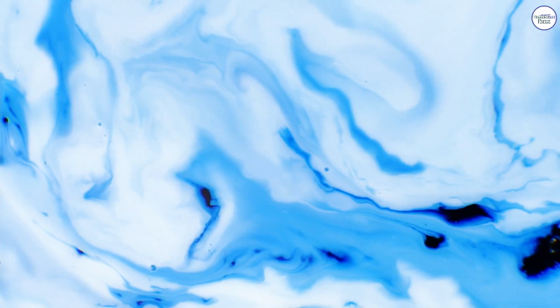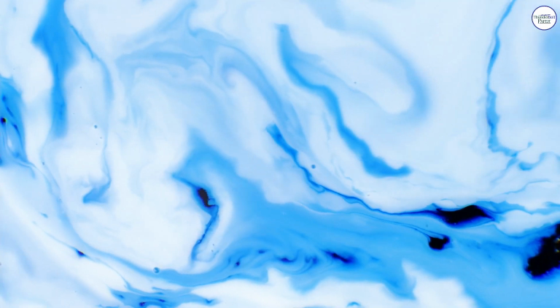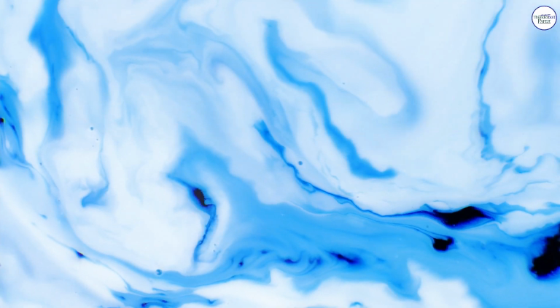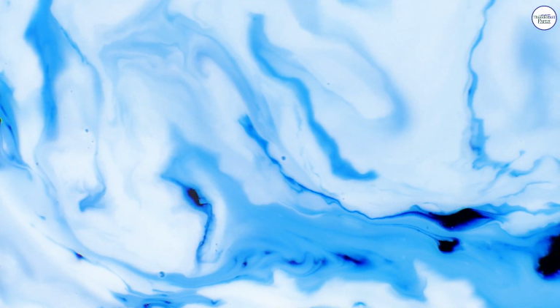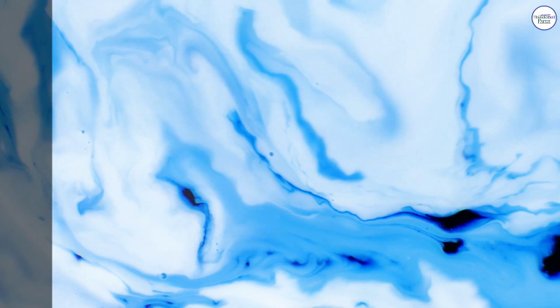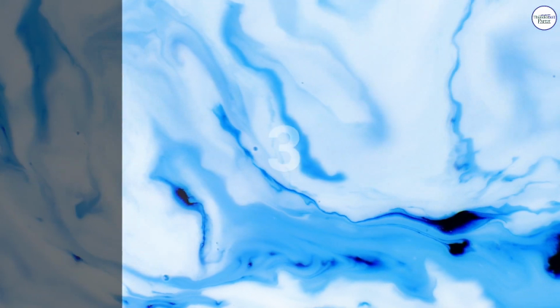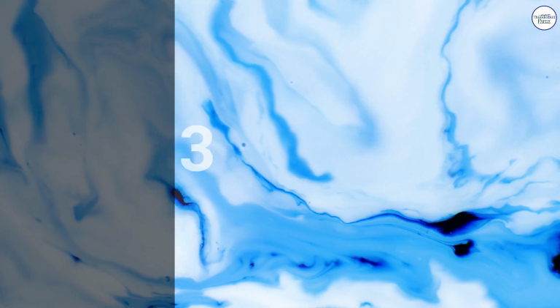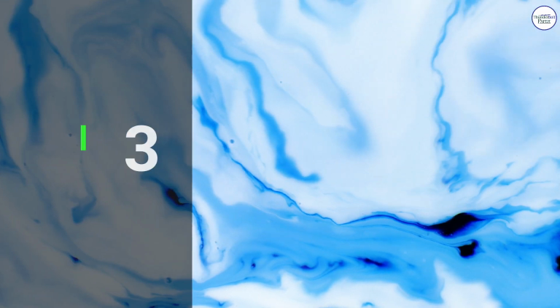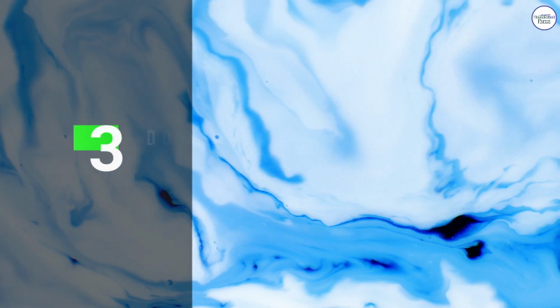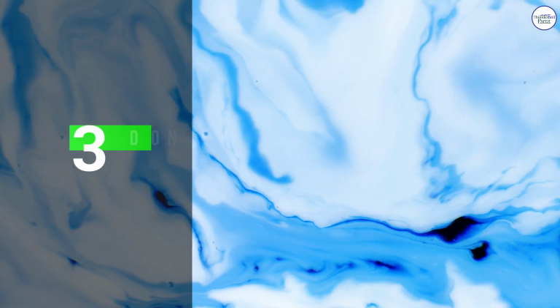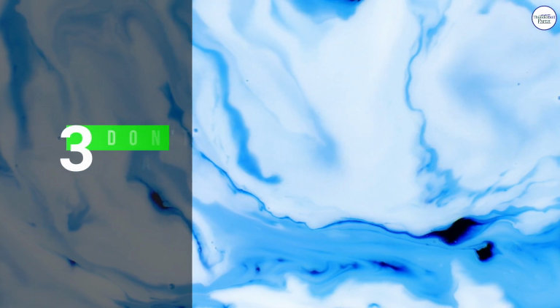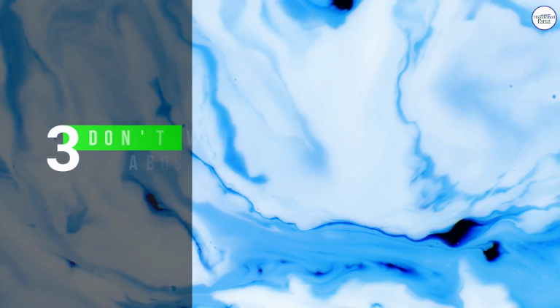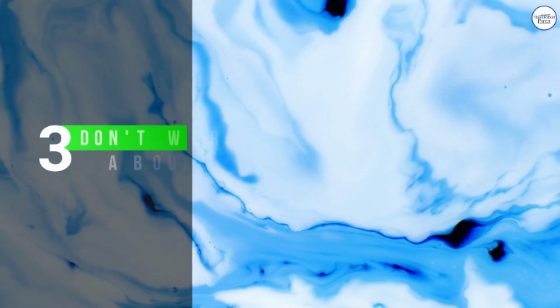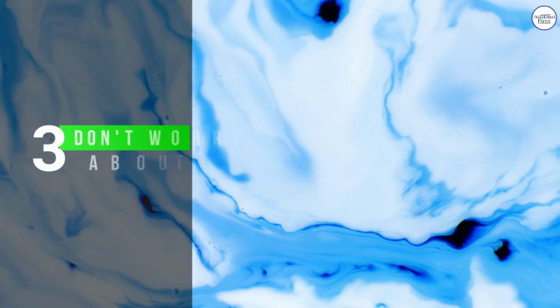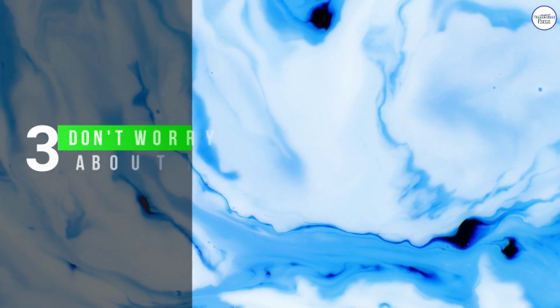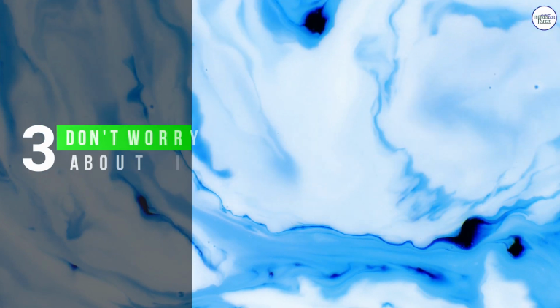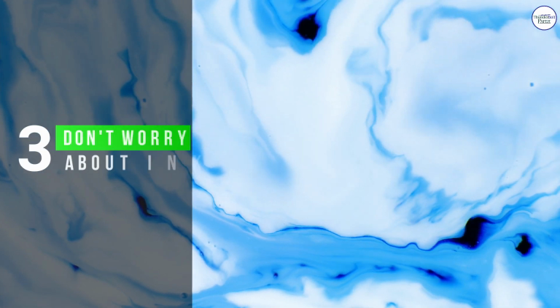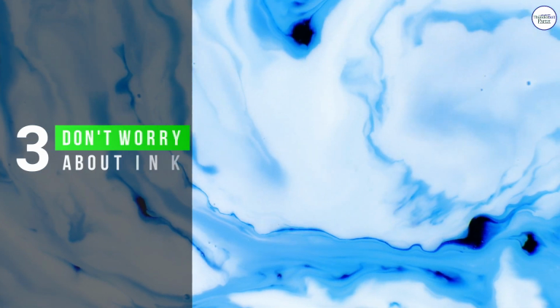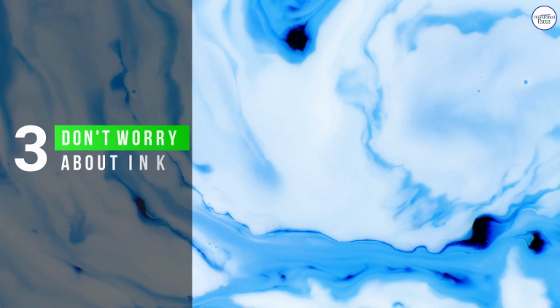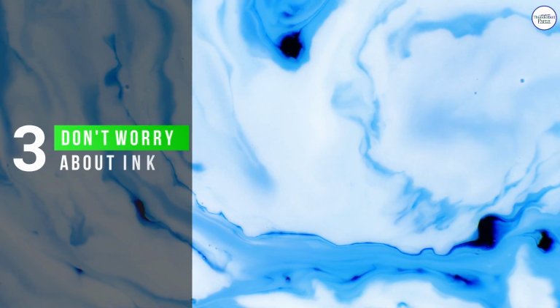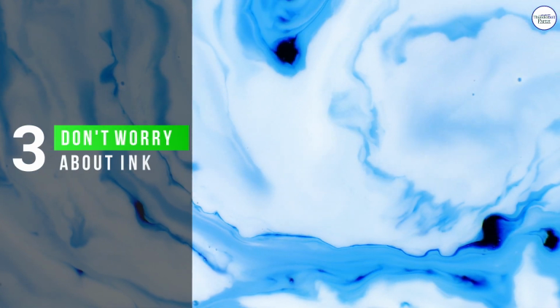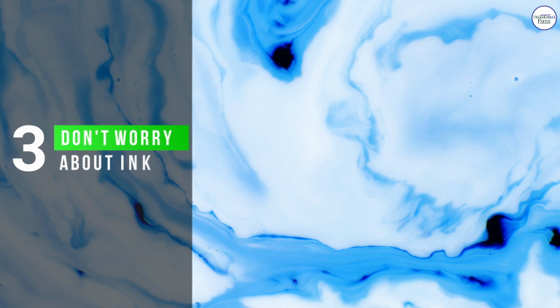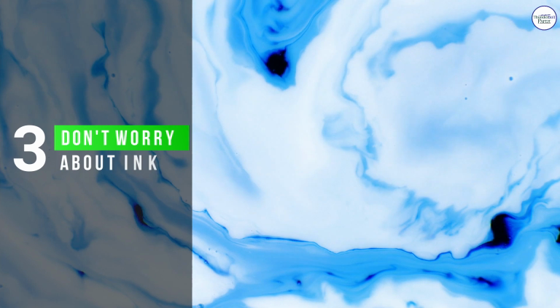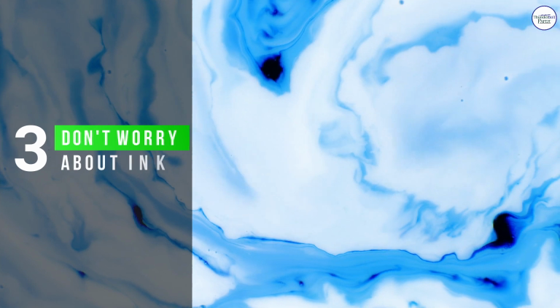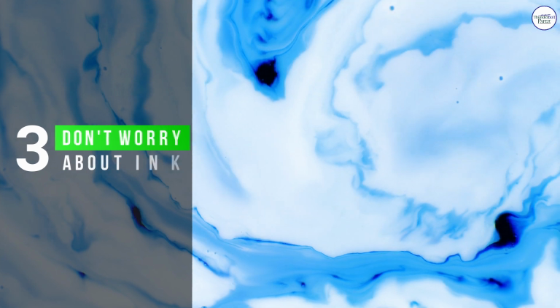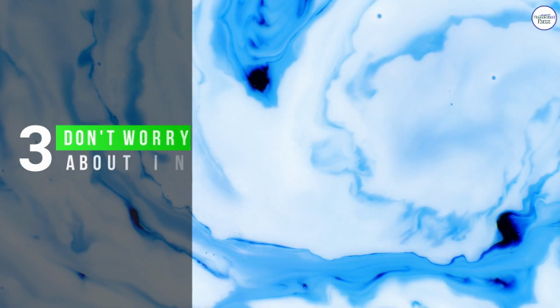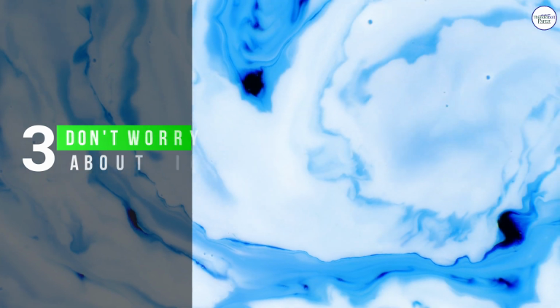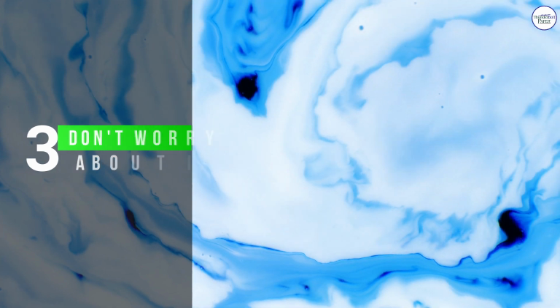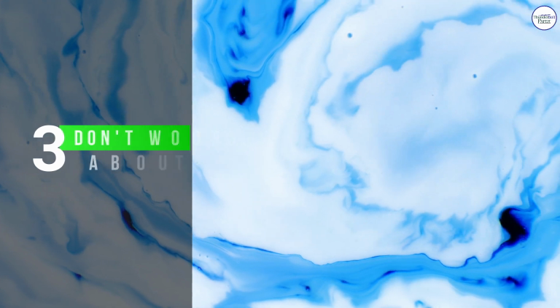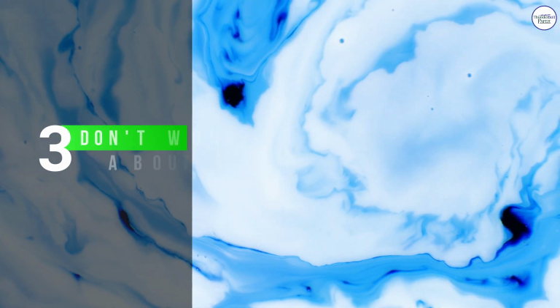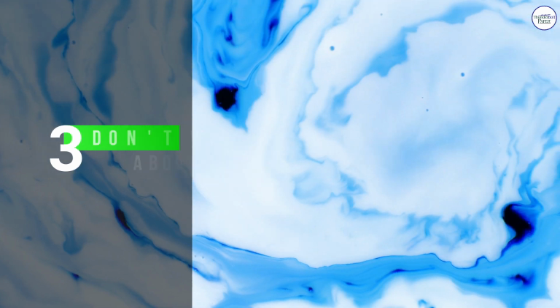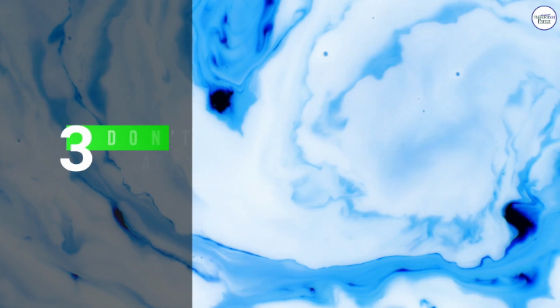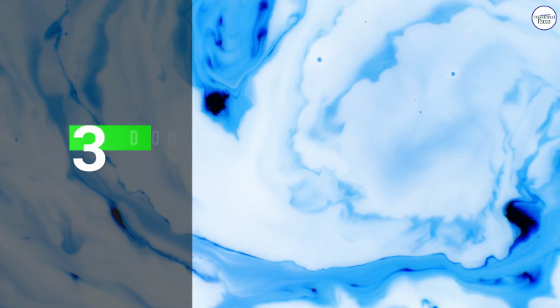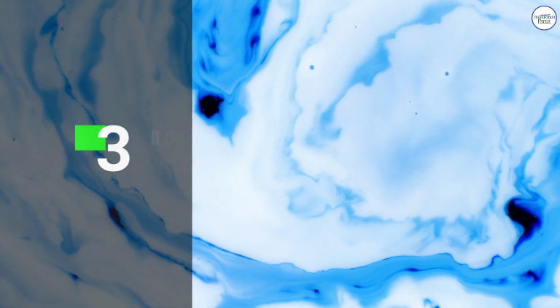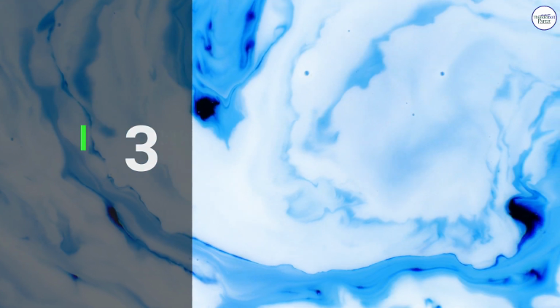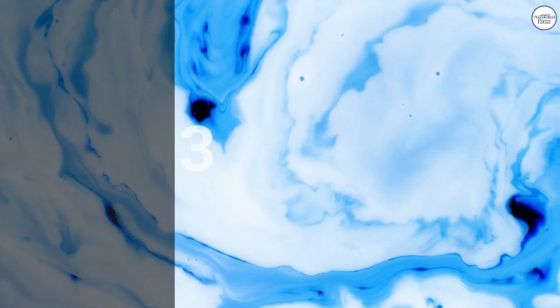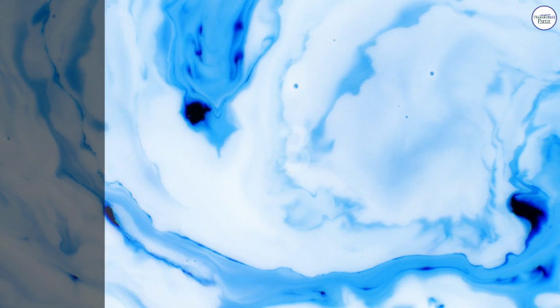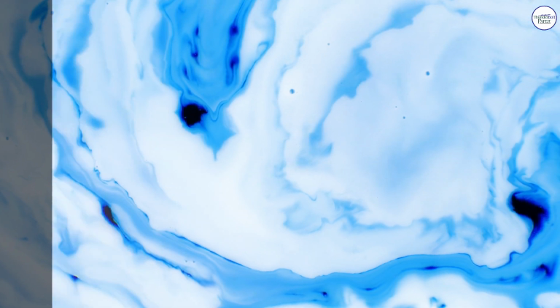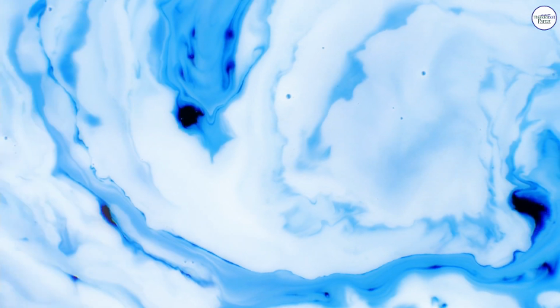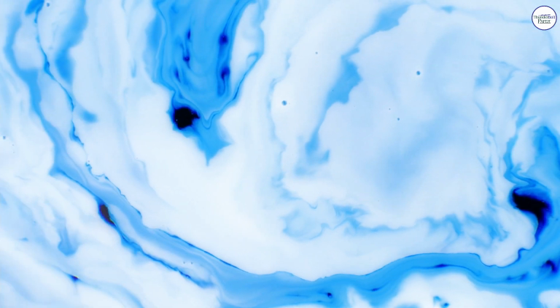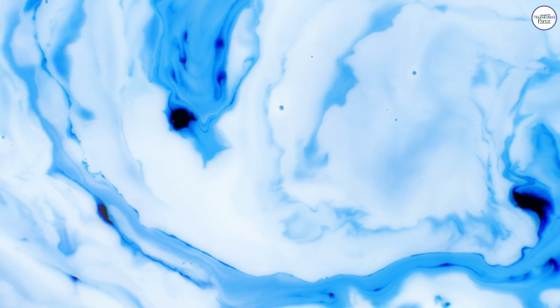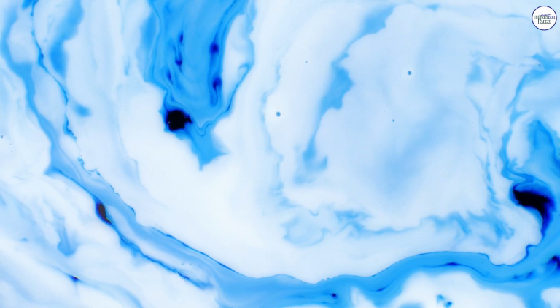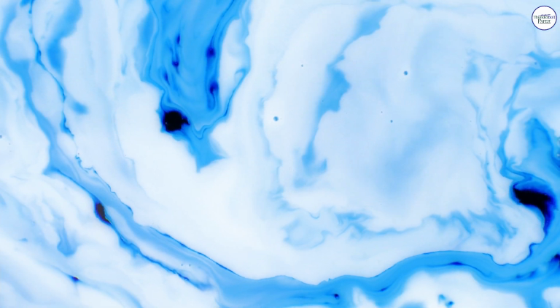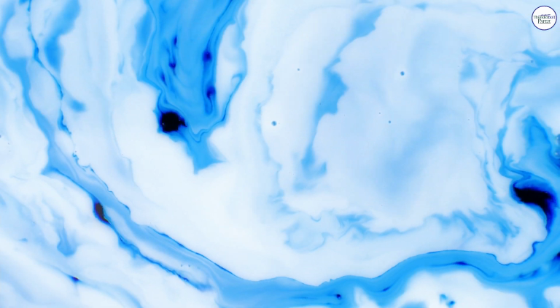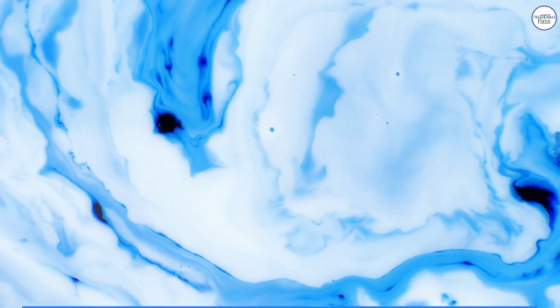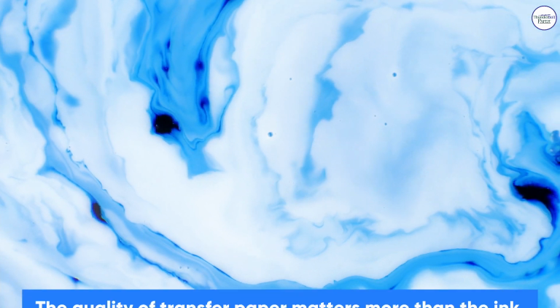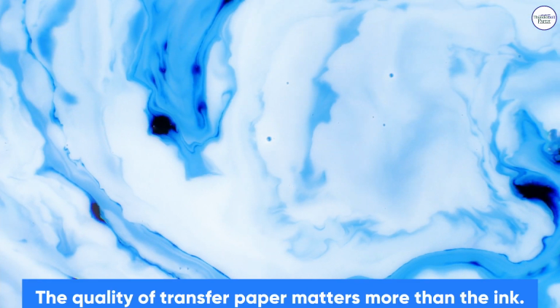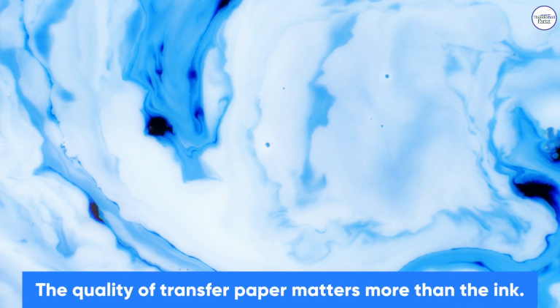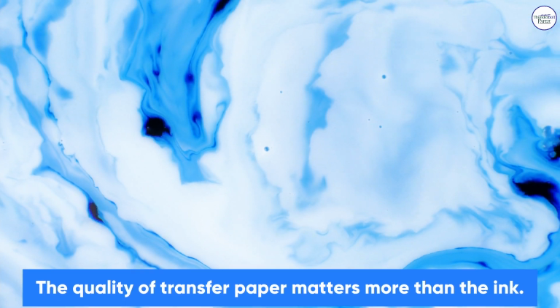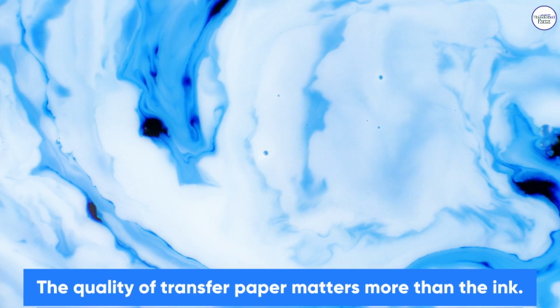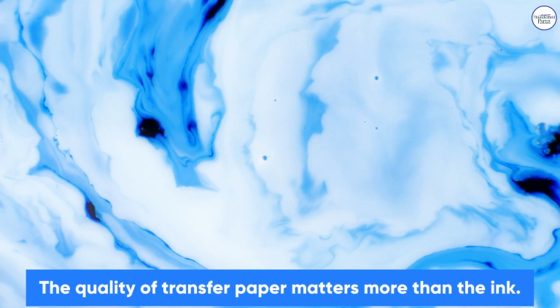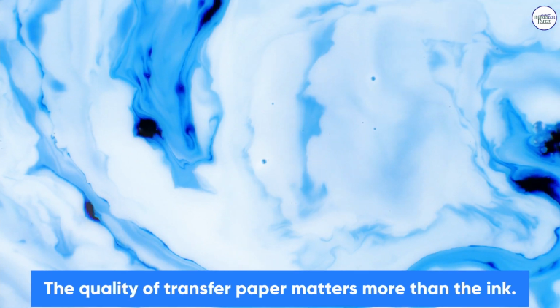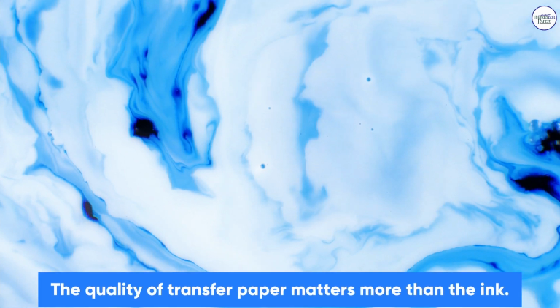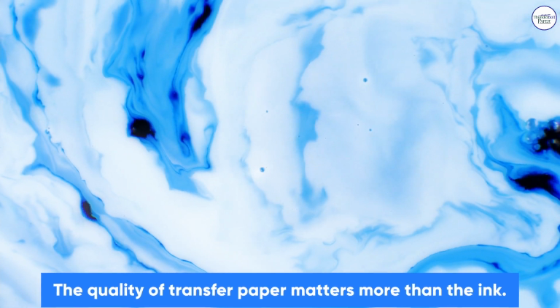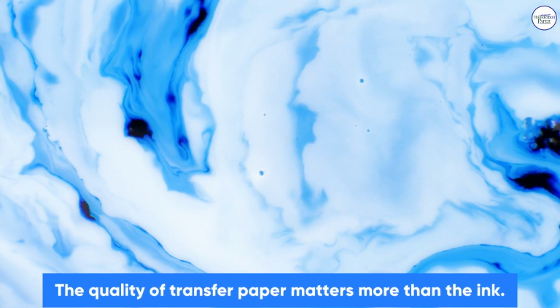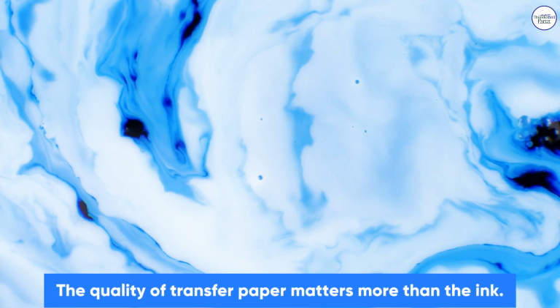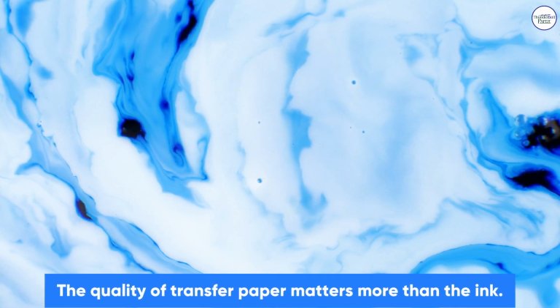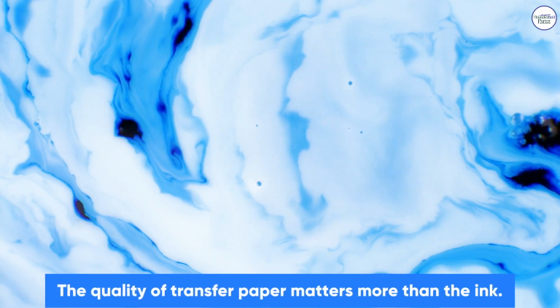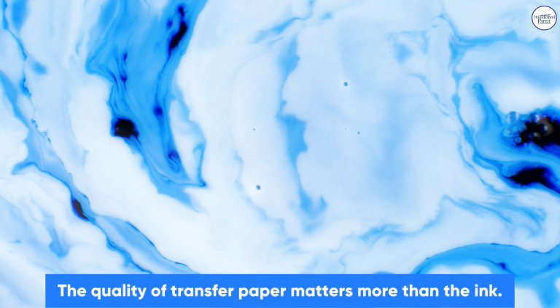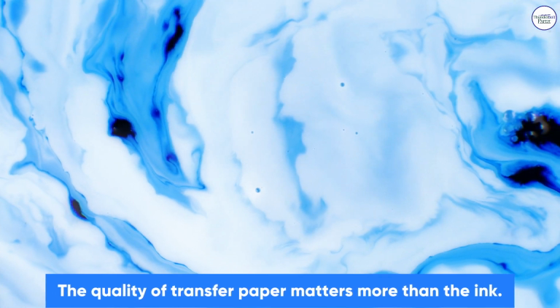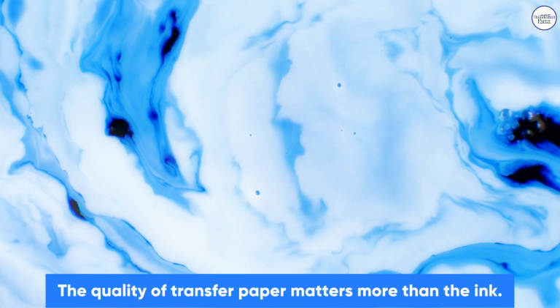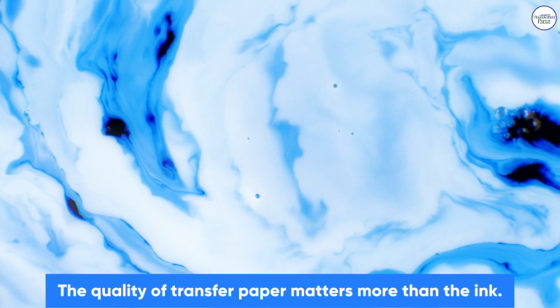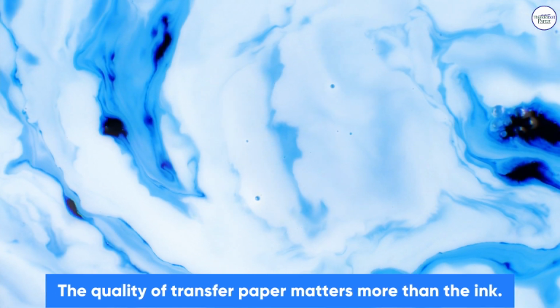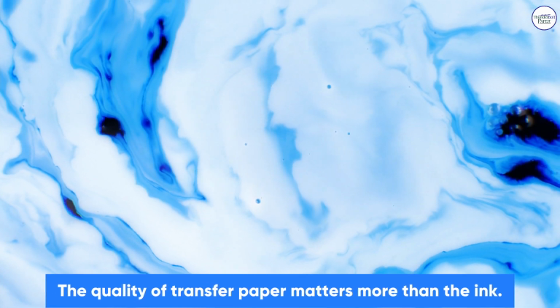3. Don't Worry About Ink. The quality of transfer paper matters more than the ink.